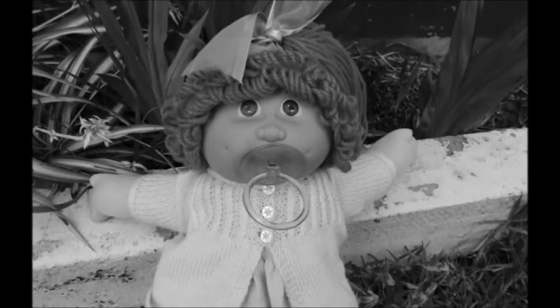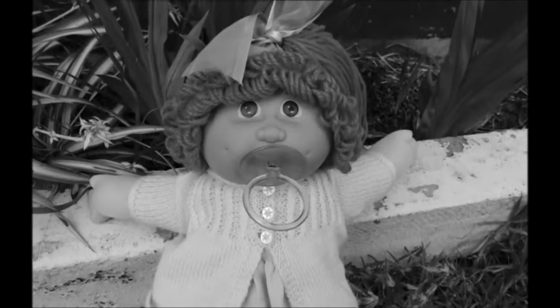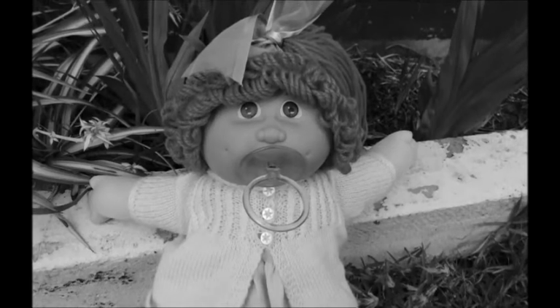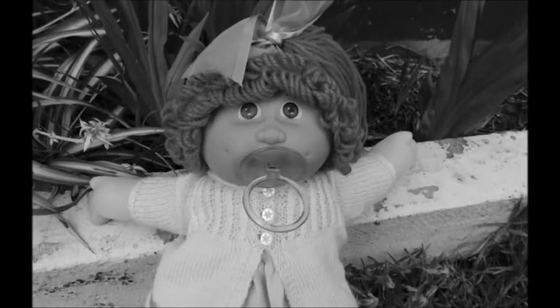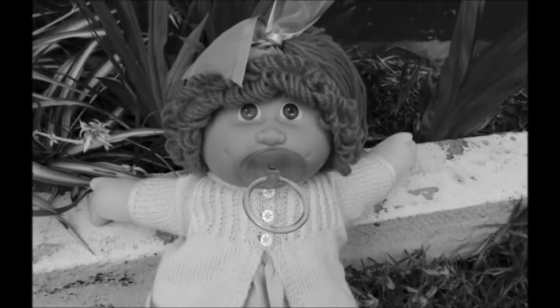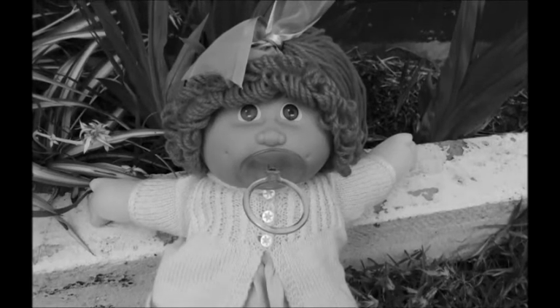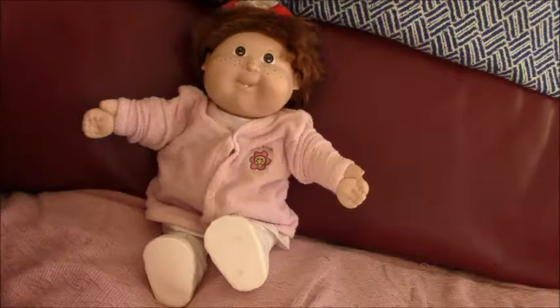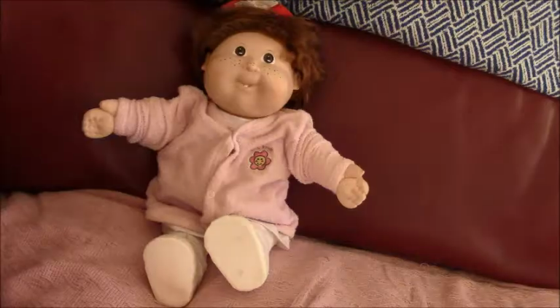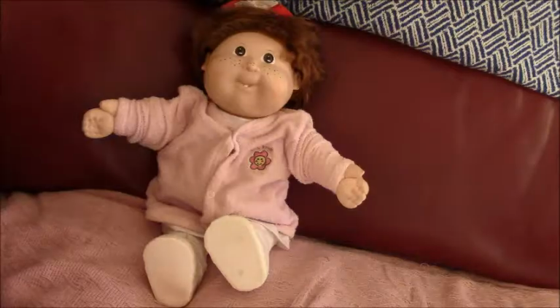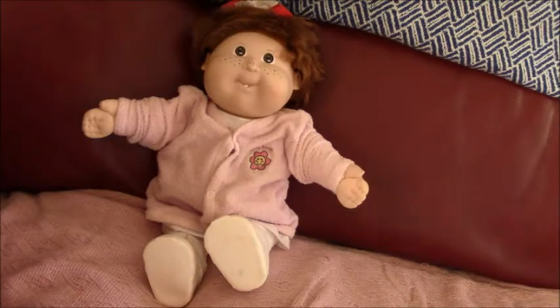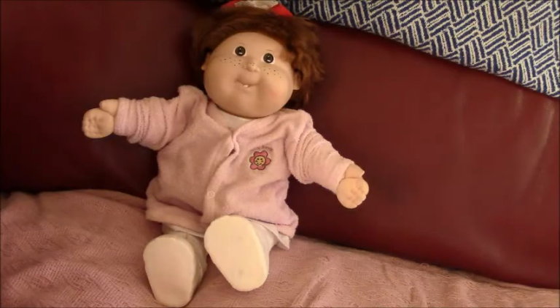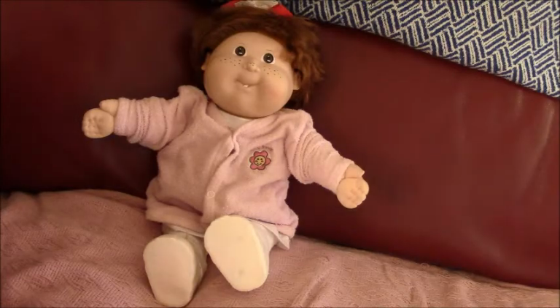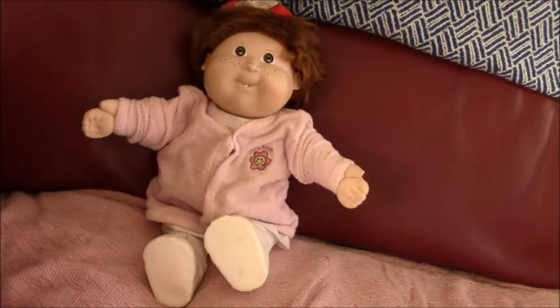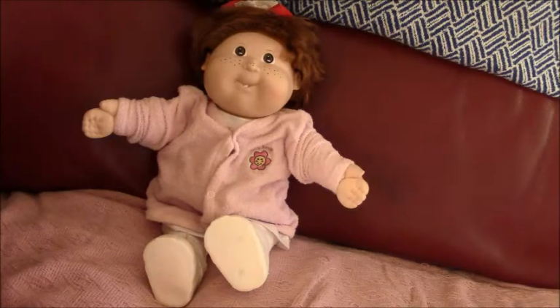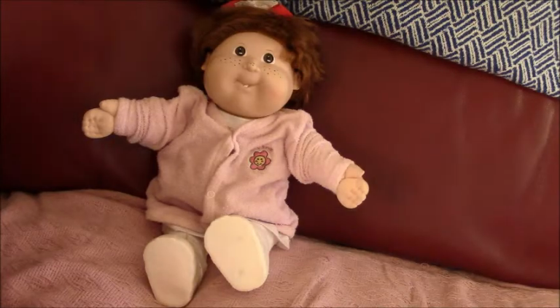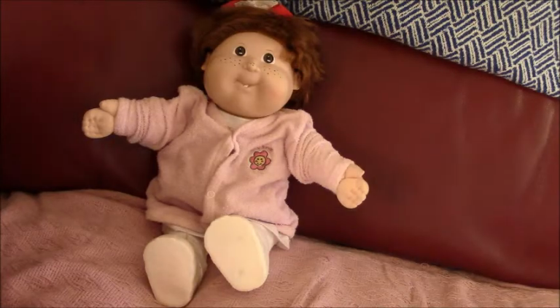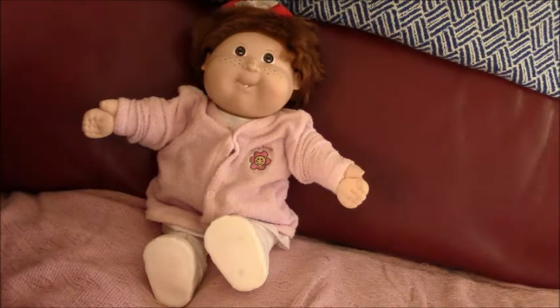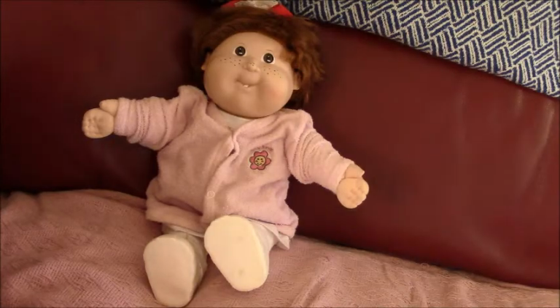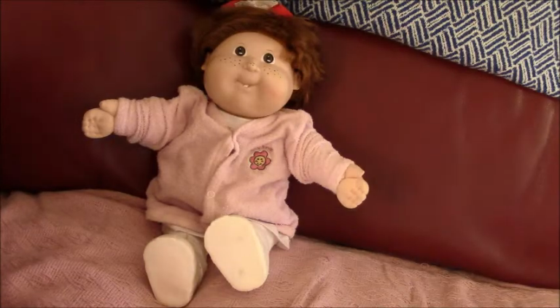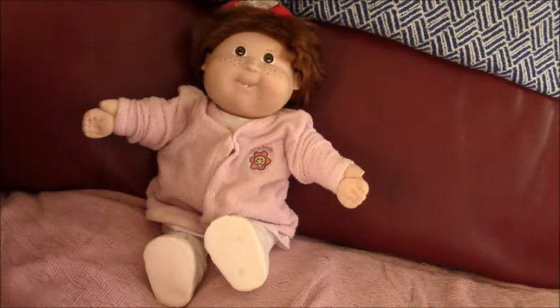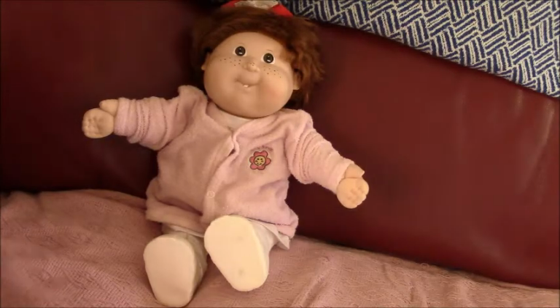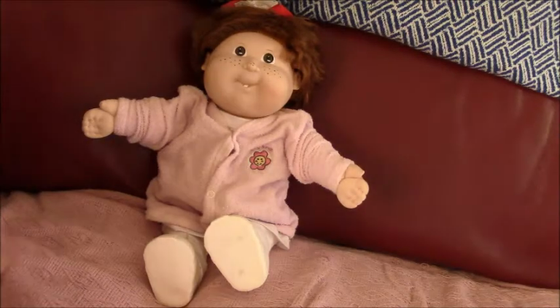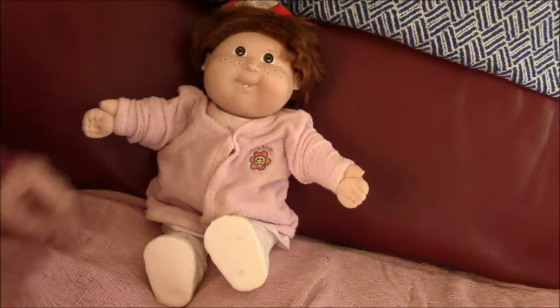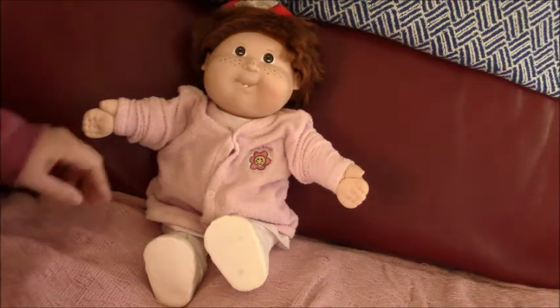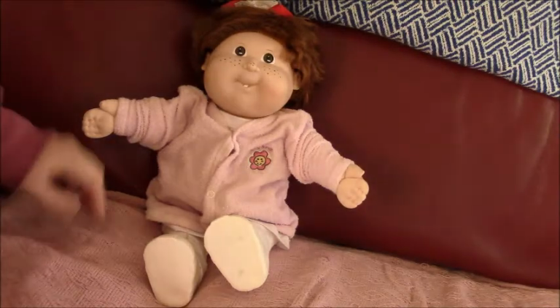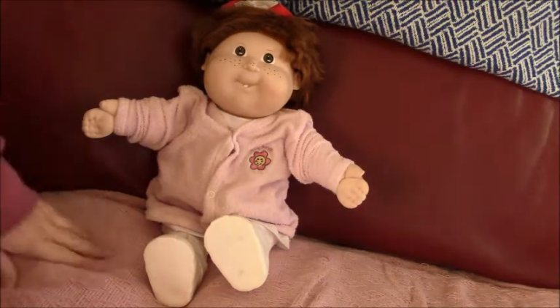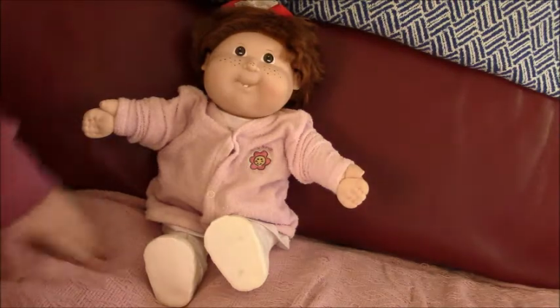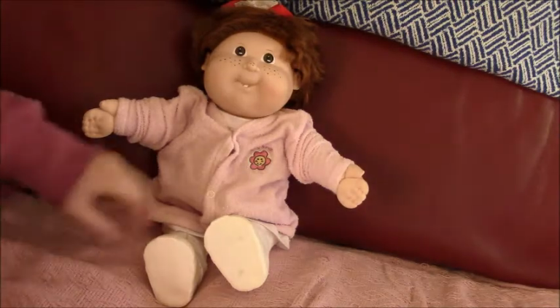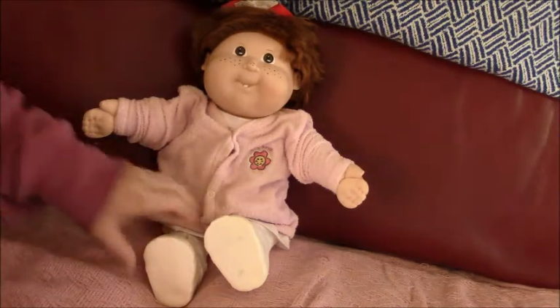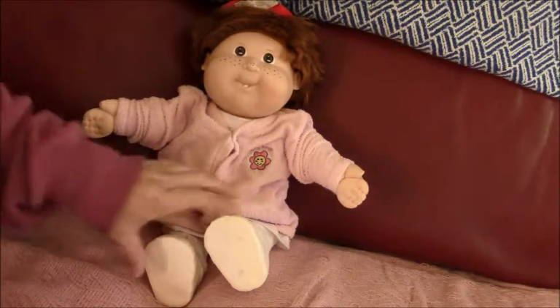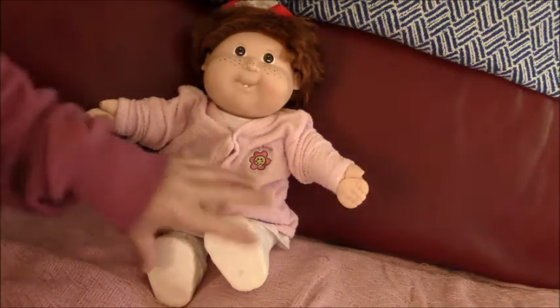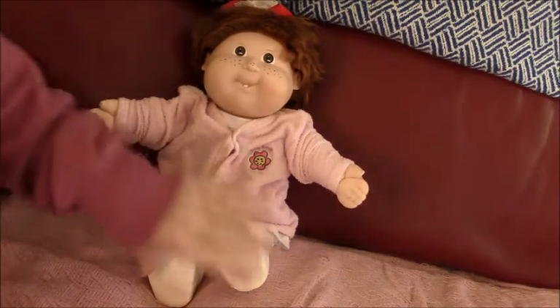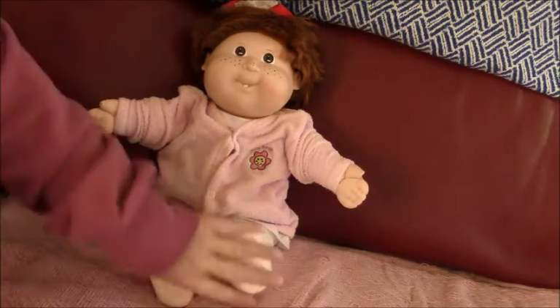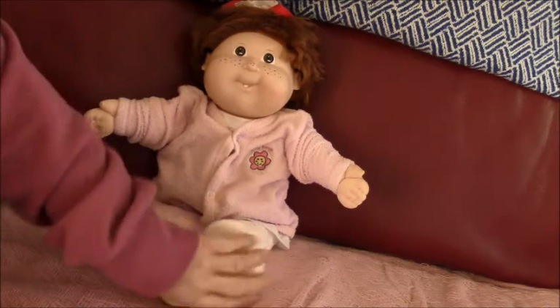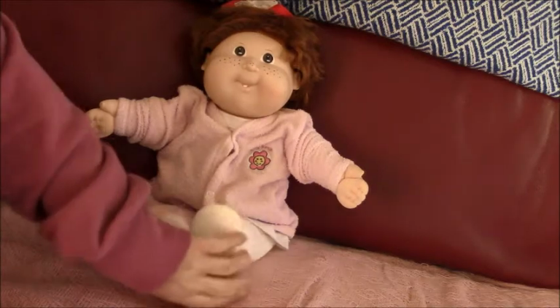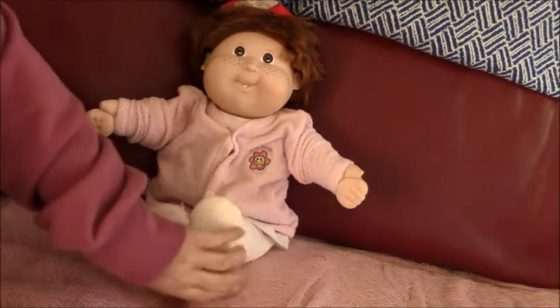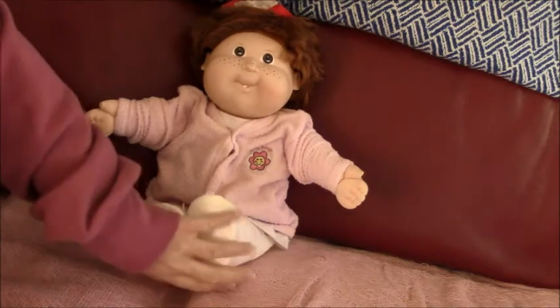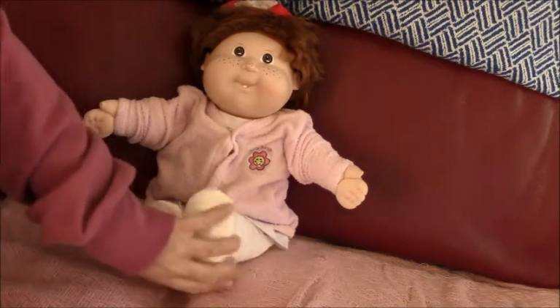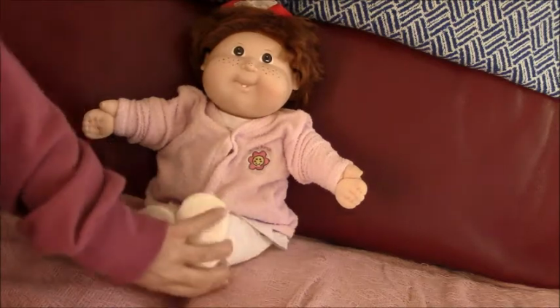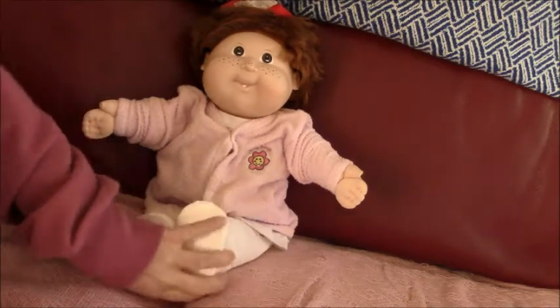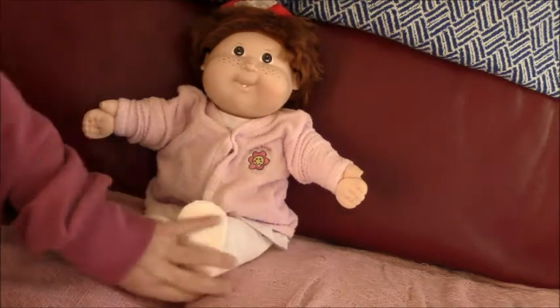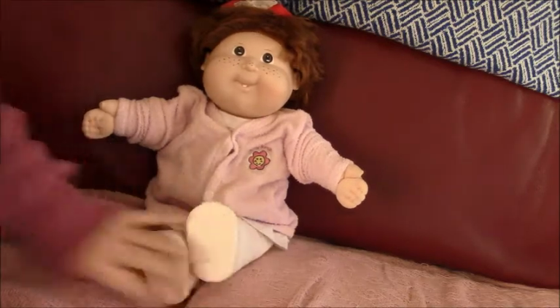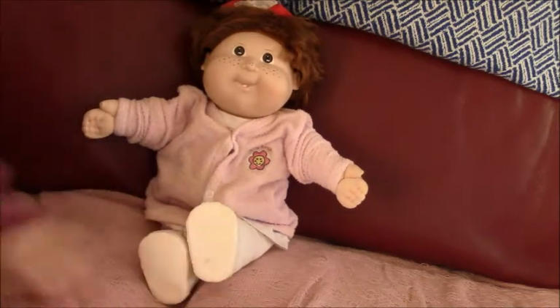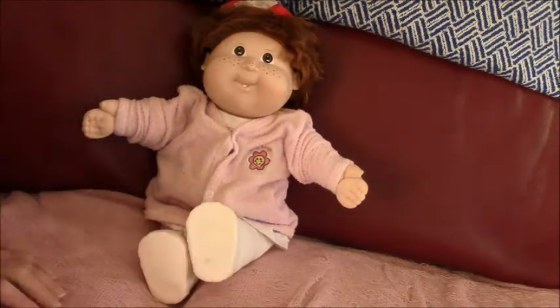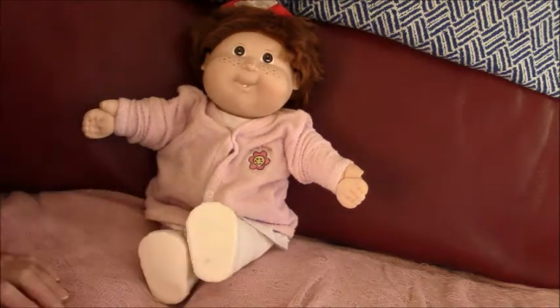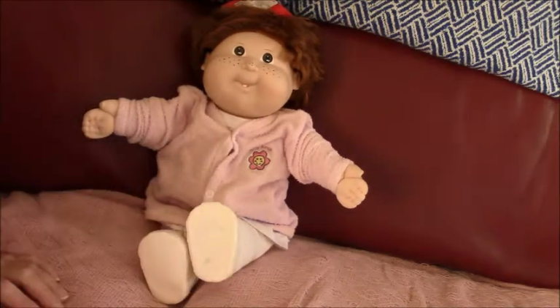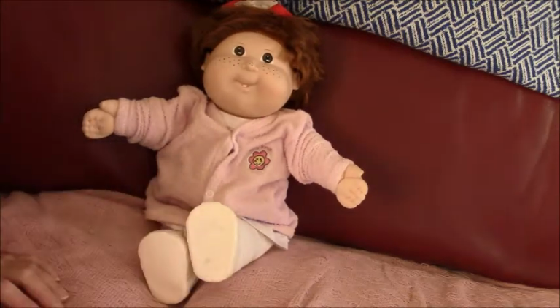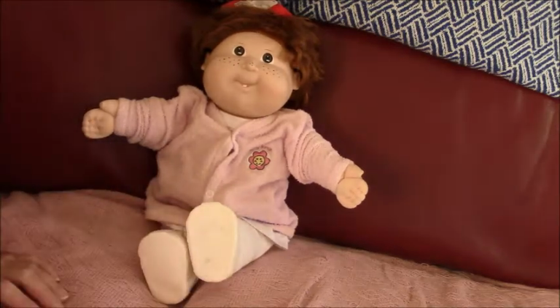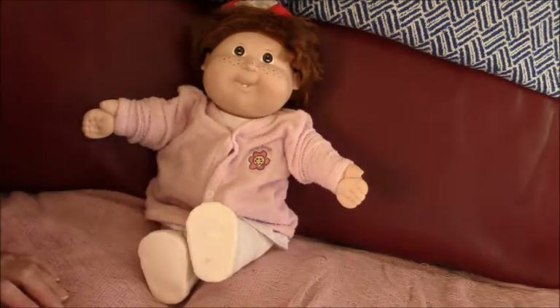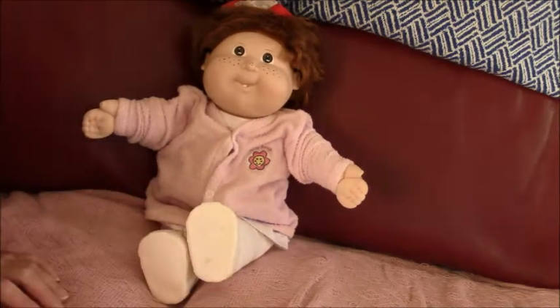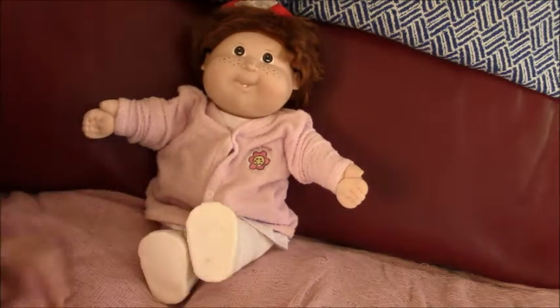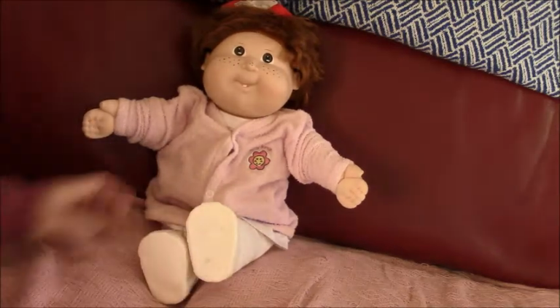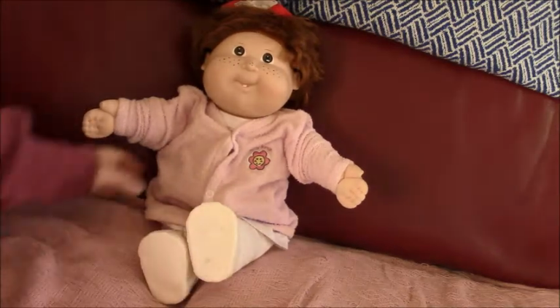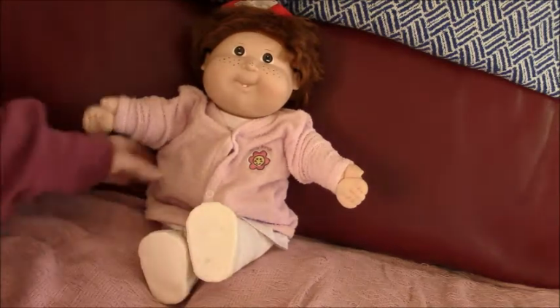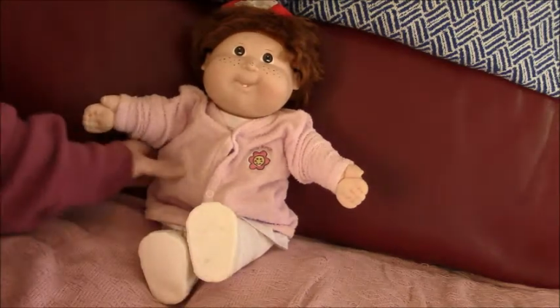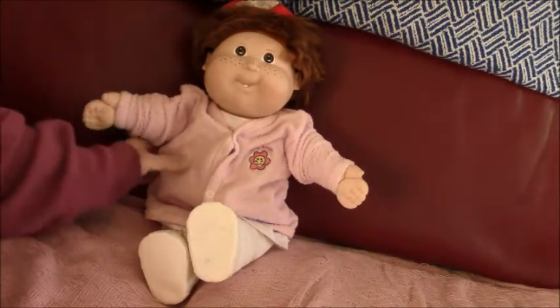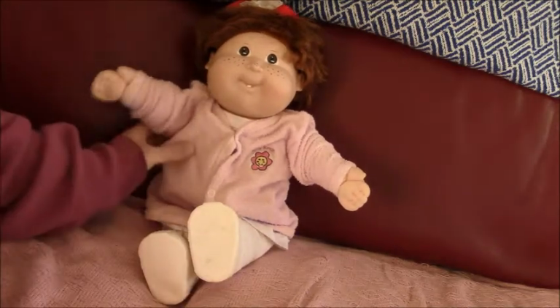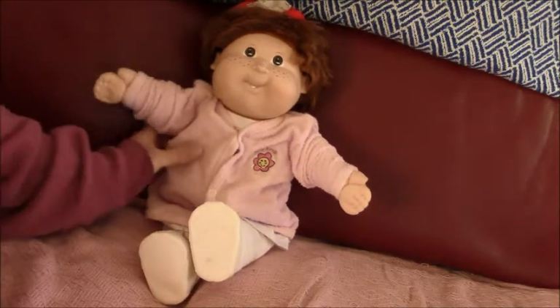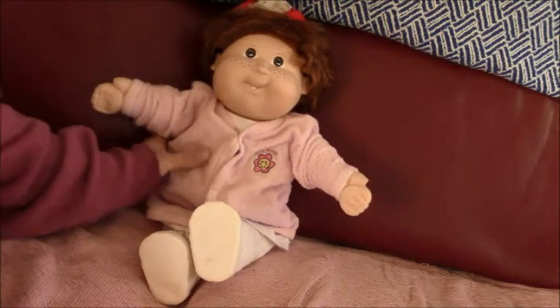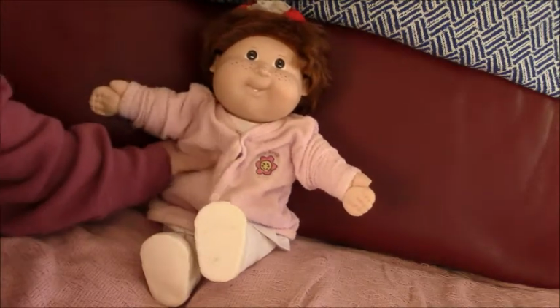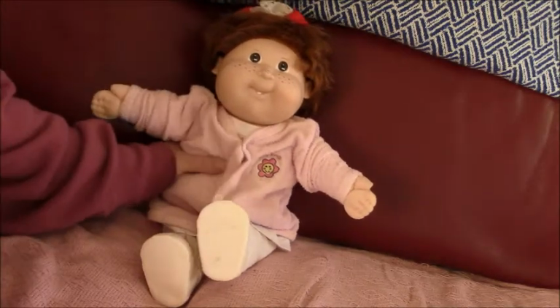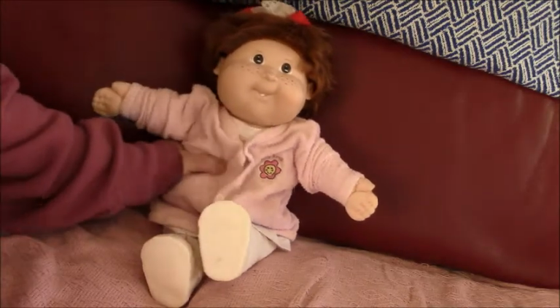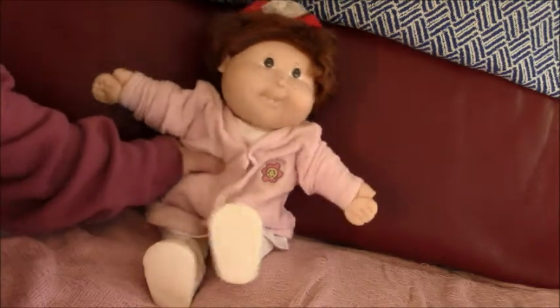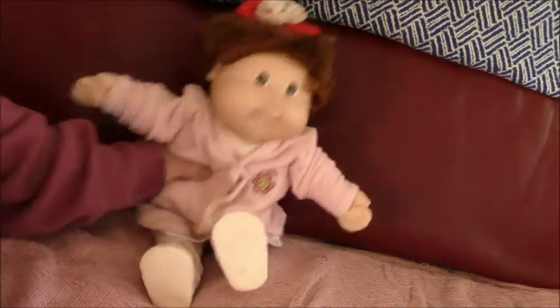Hi everyone! This is Hattie from the Doll Channel and today we're doing a Dintest Care and Trash Growing Hair Kit.